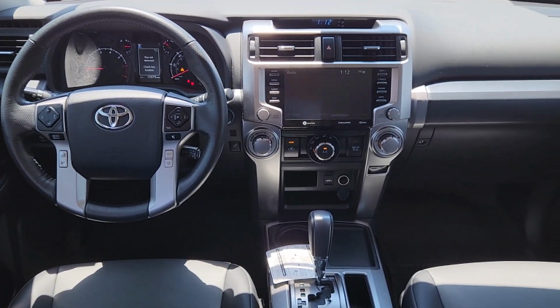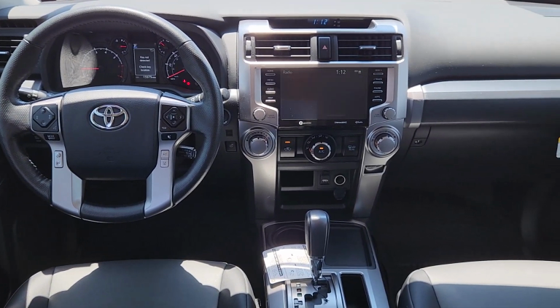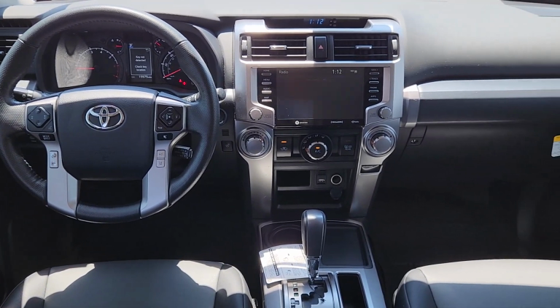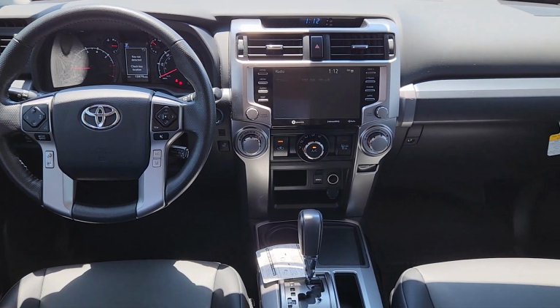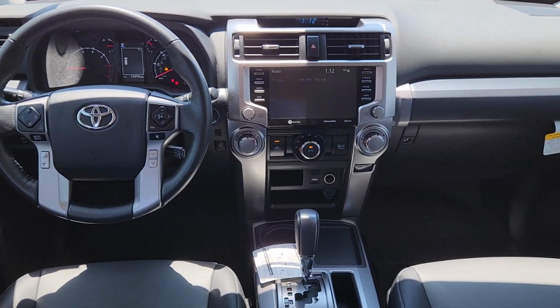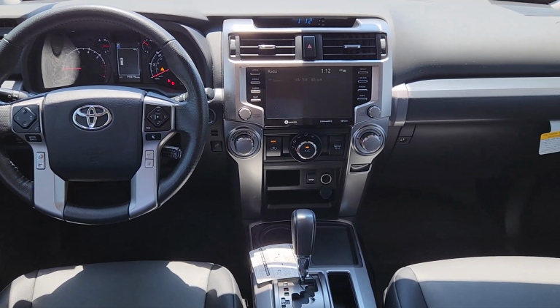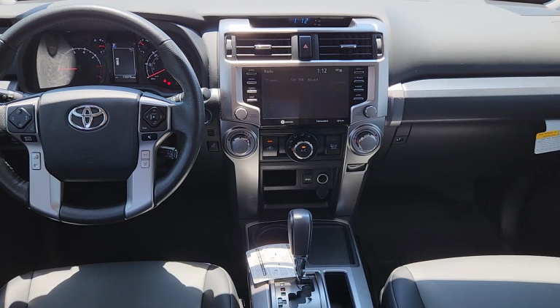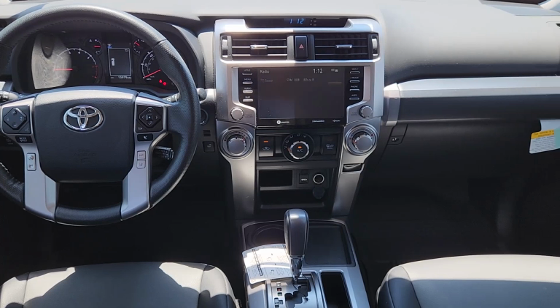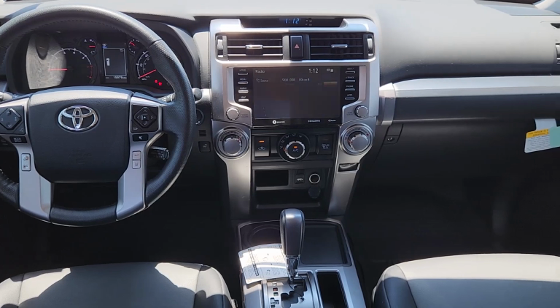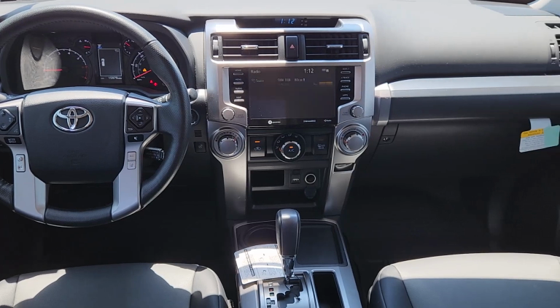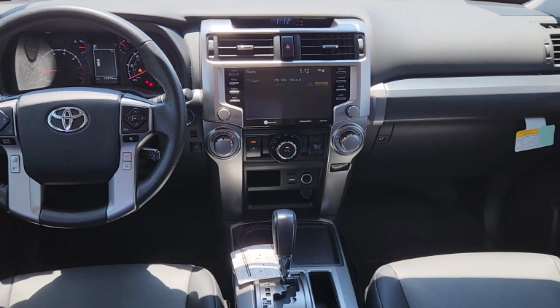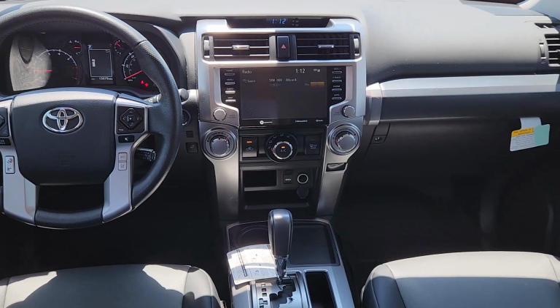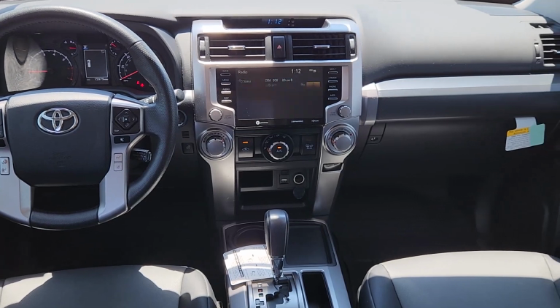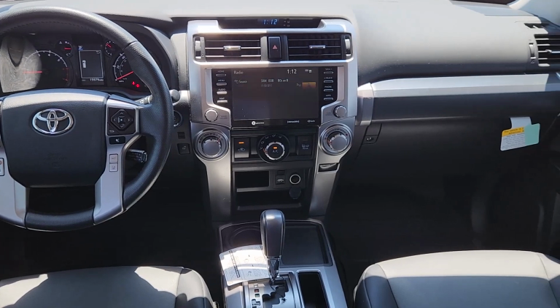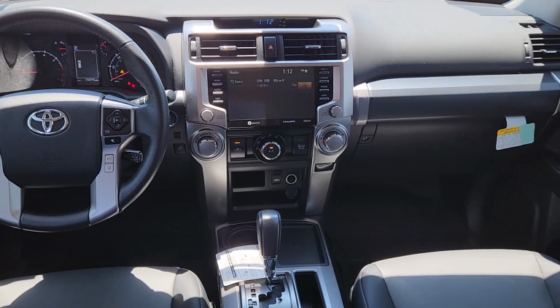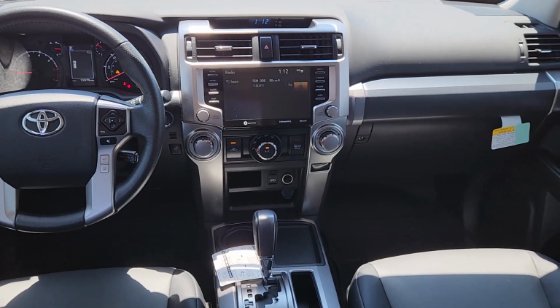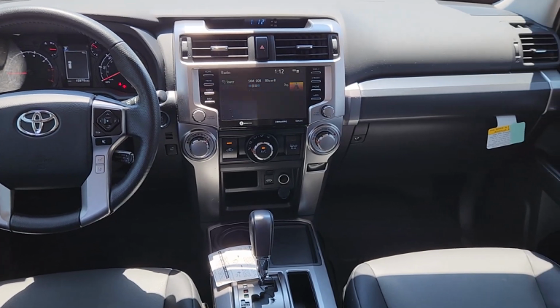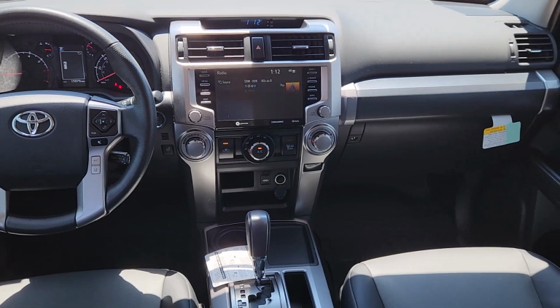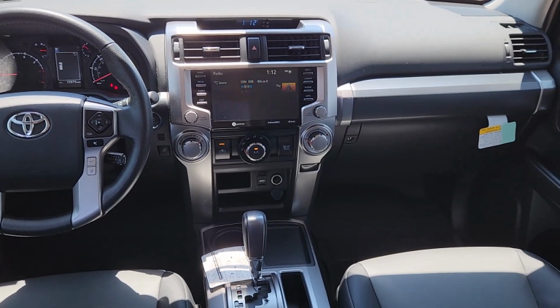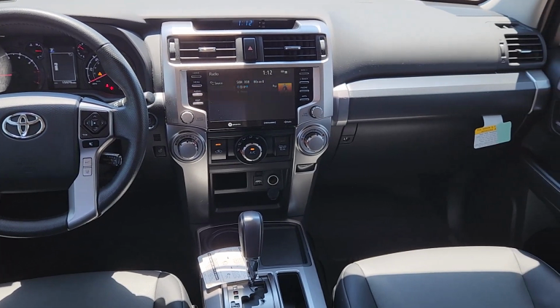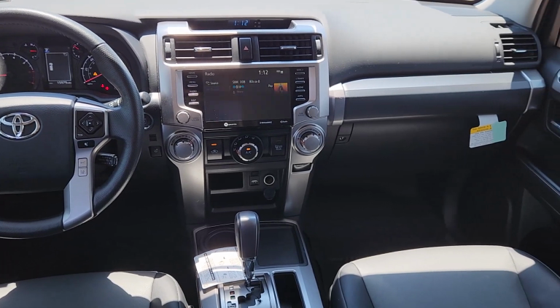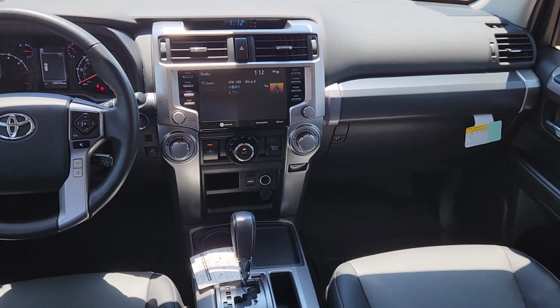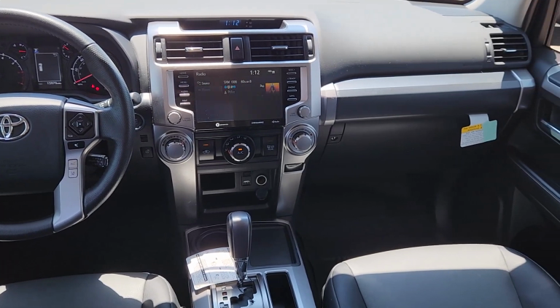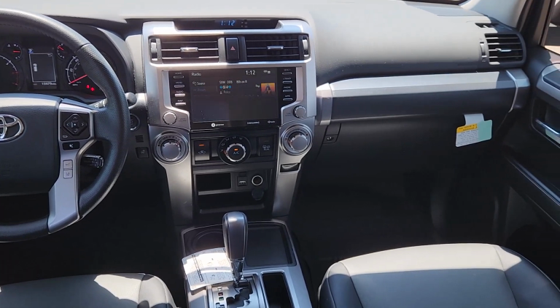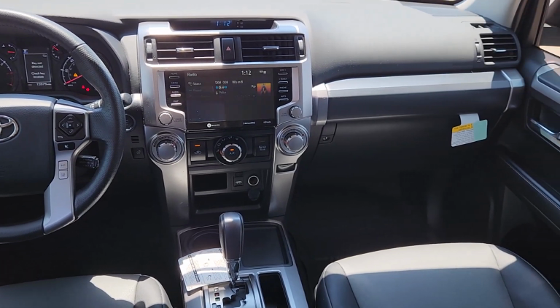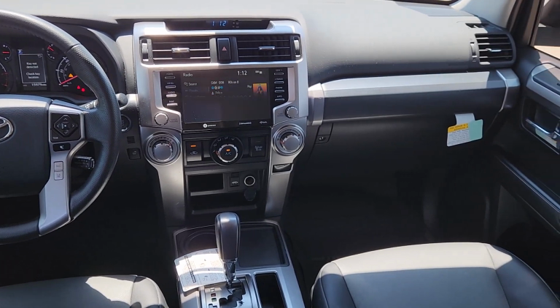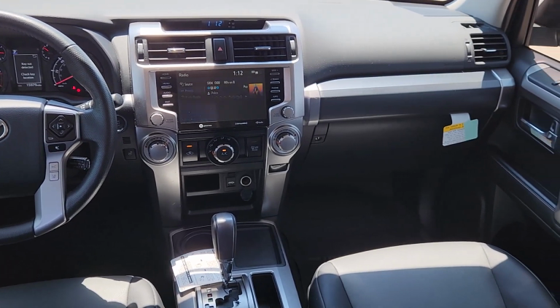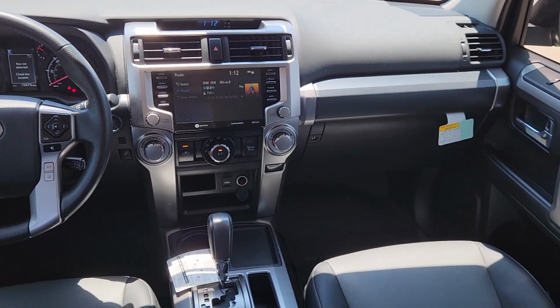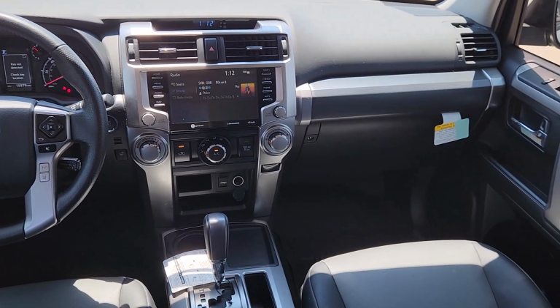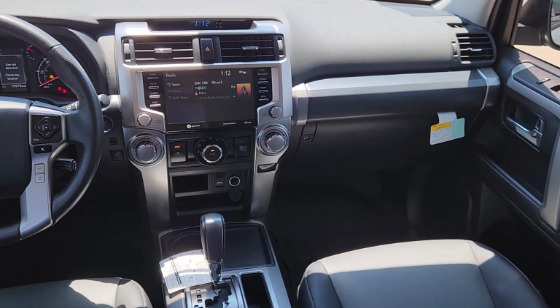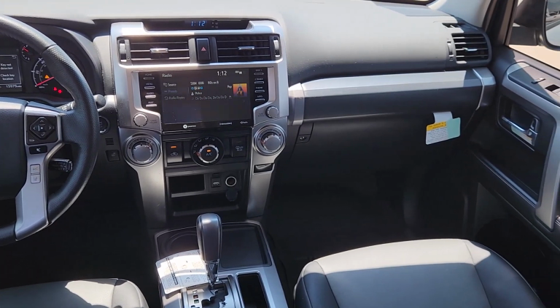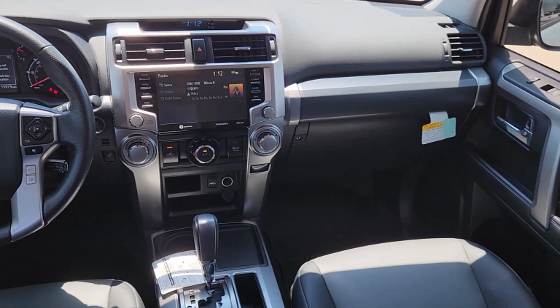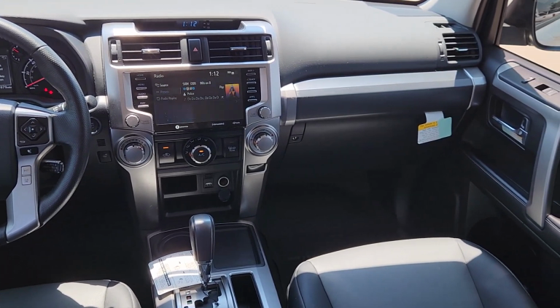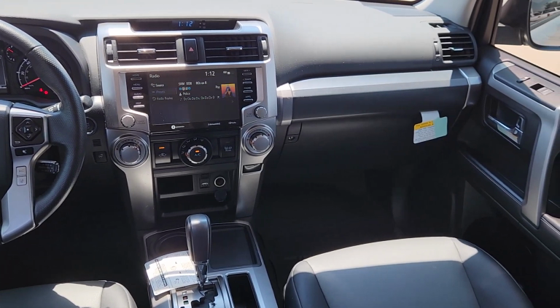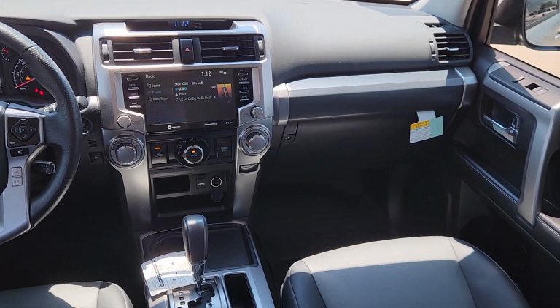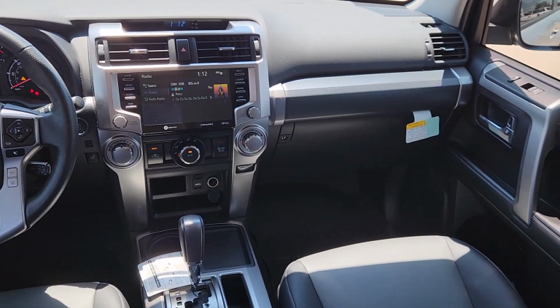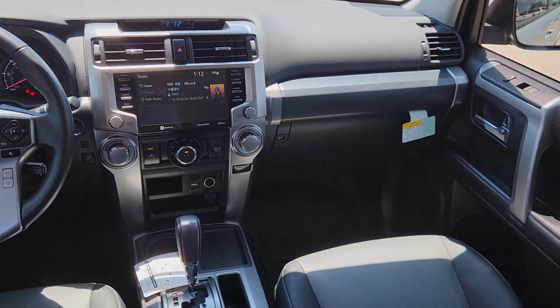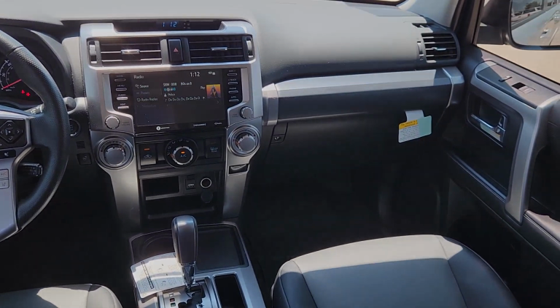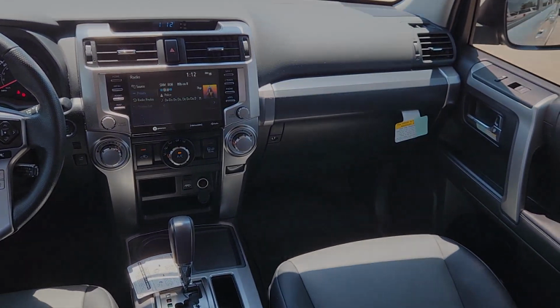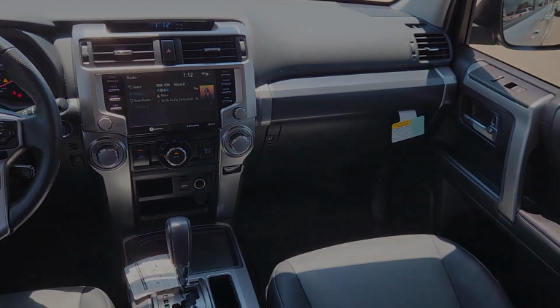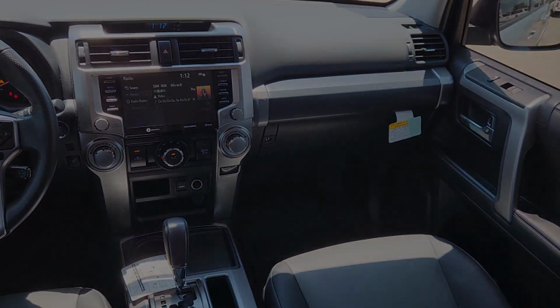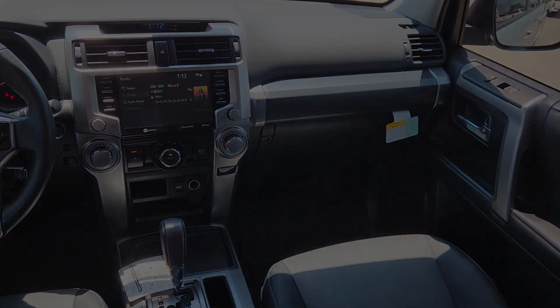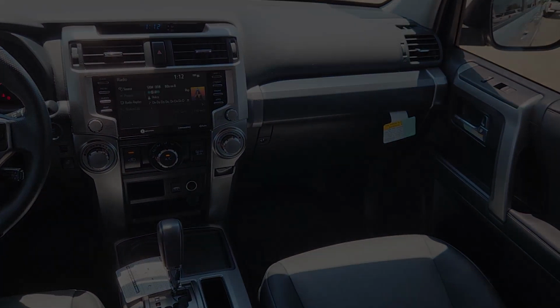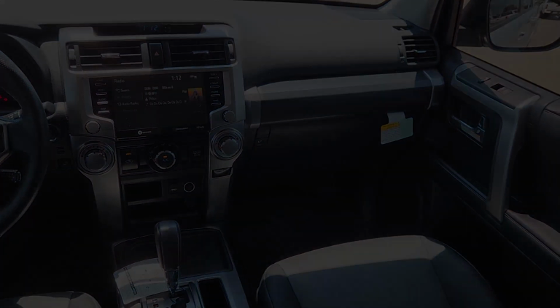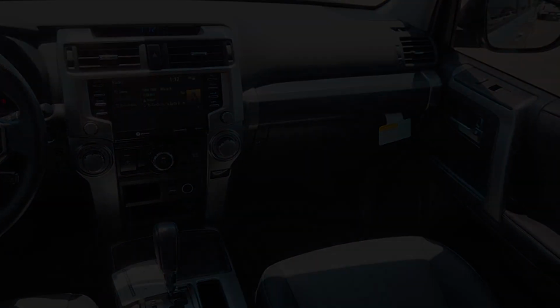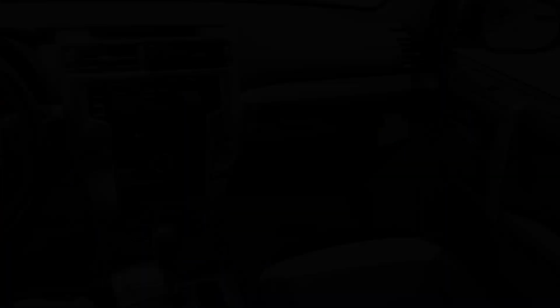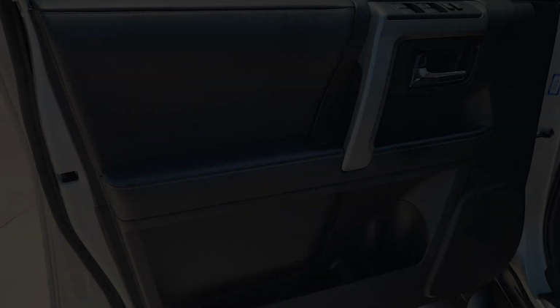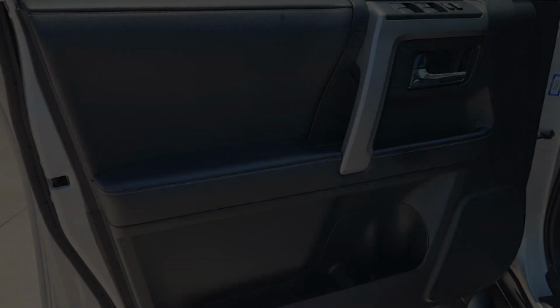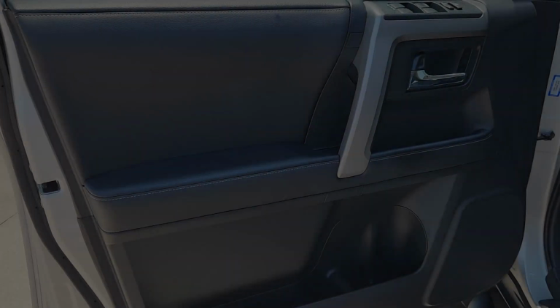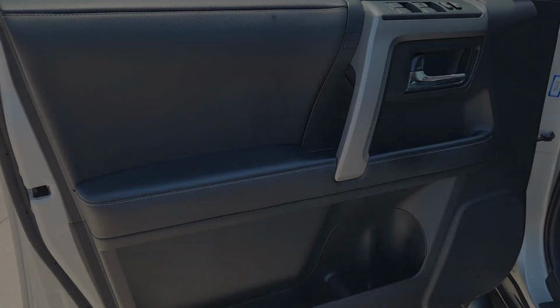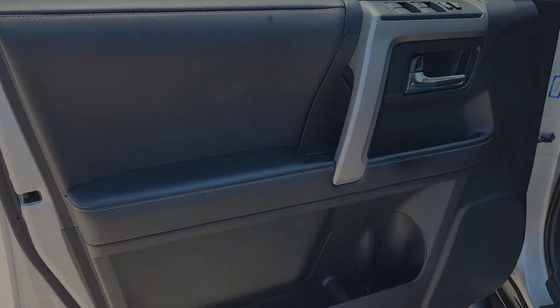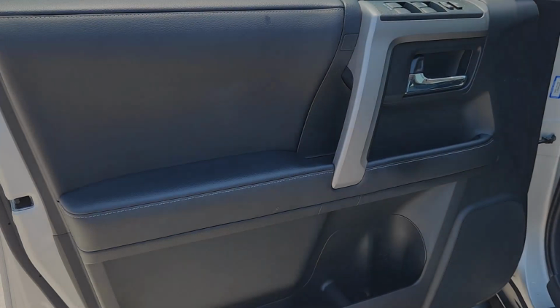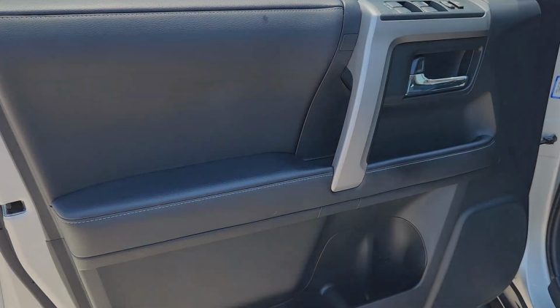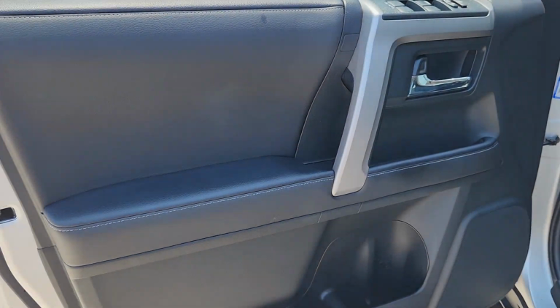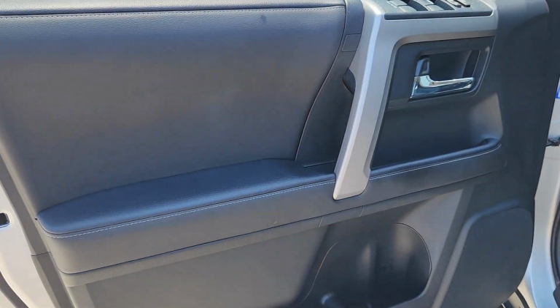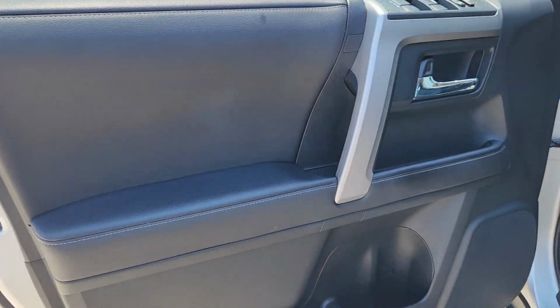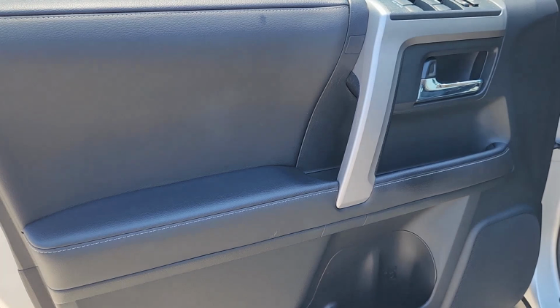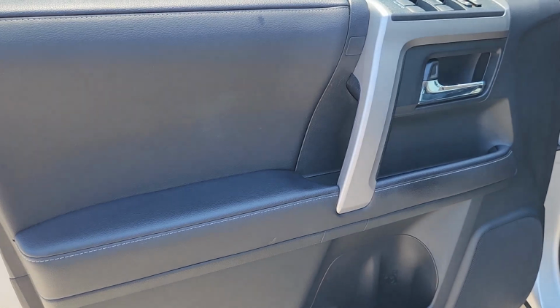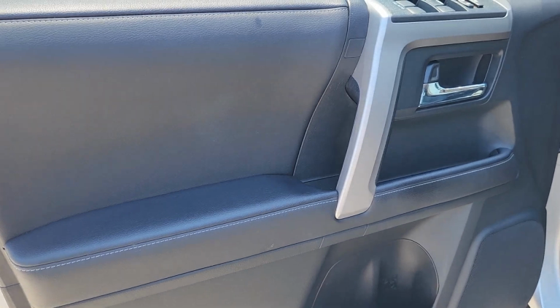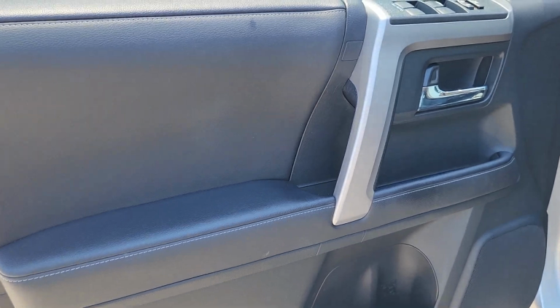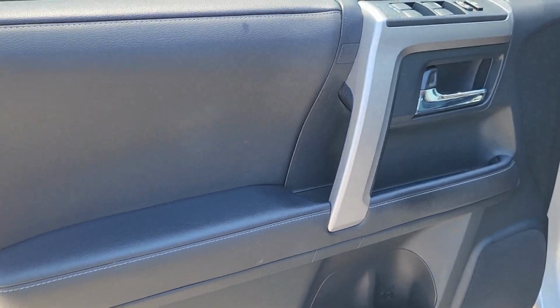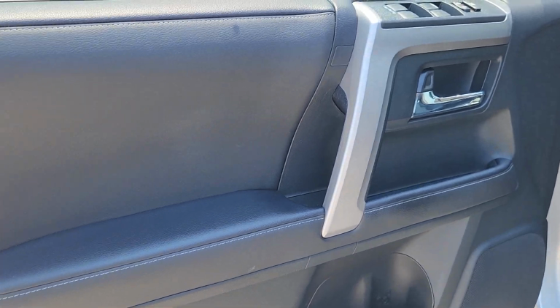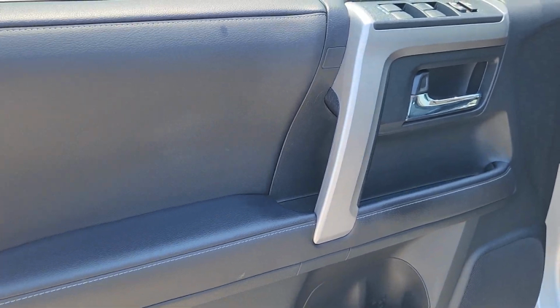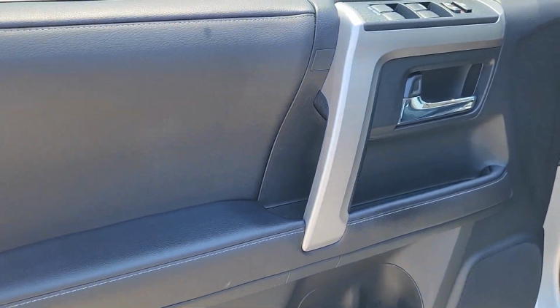Heated mirrors, backup camera, fog lamps, satellite radio, and electronic stability control.